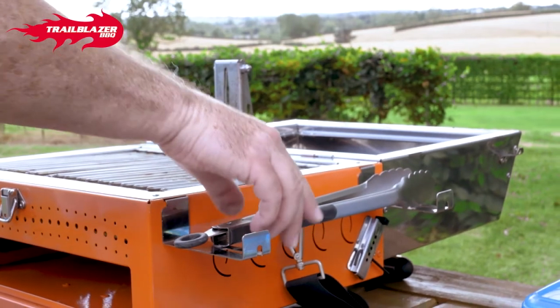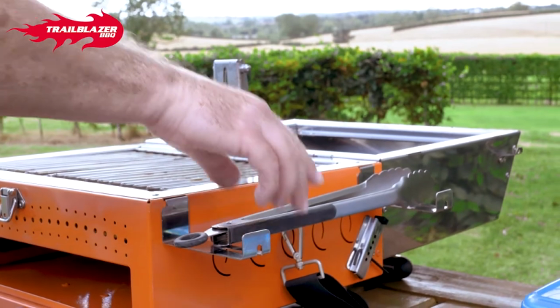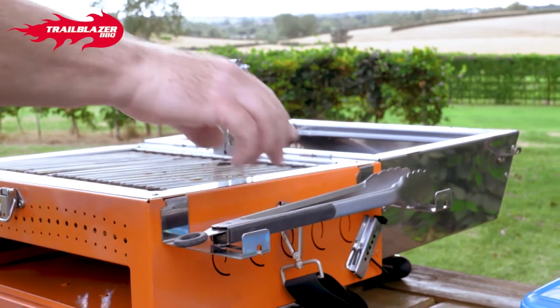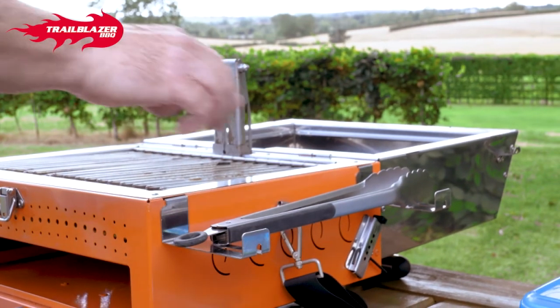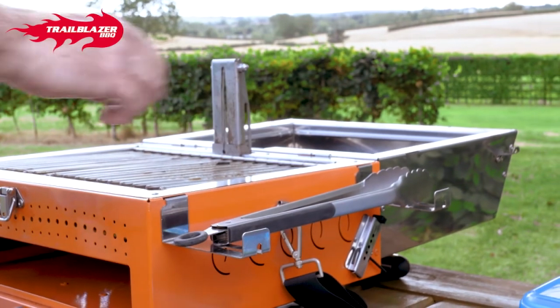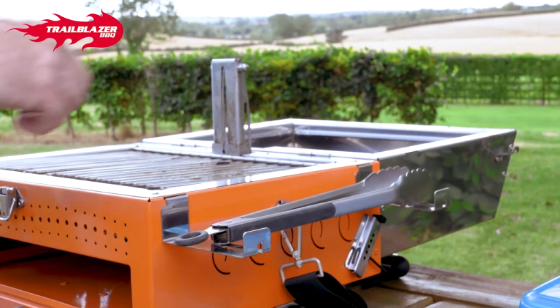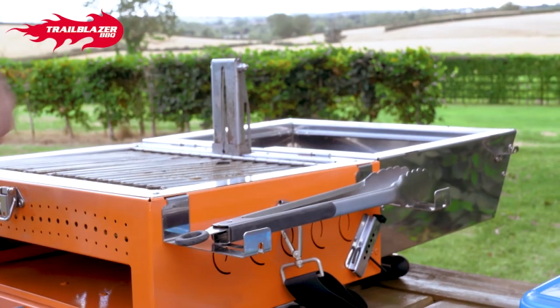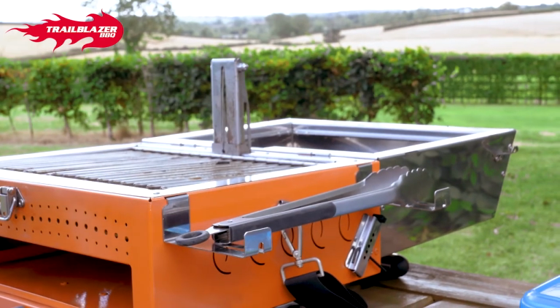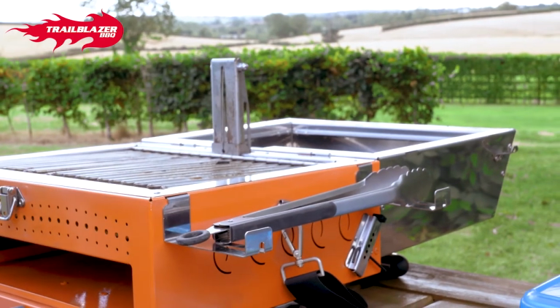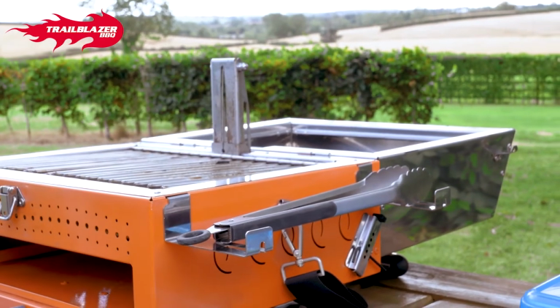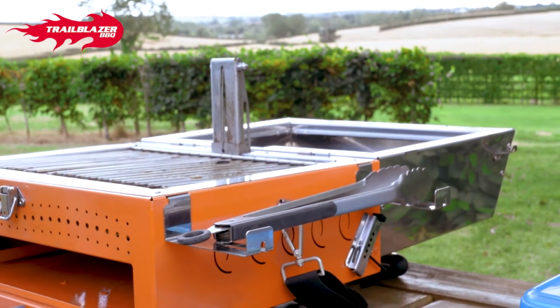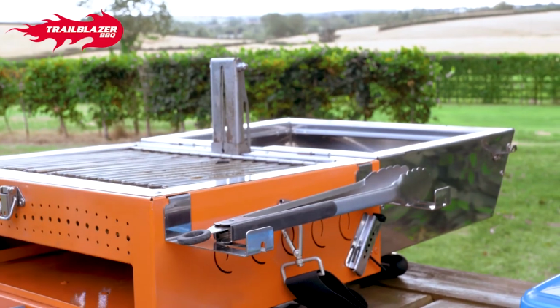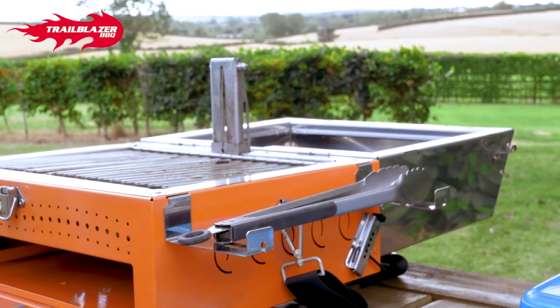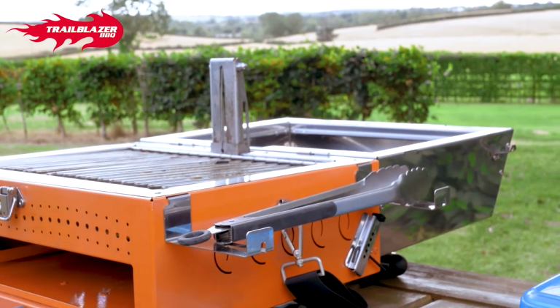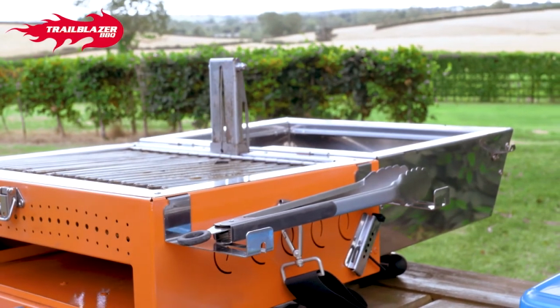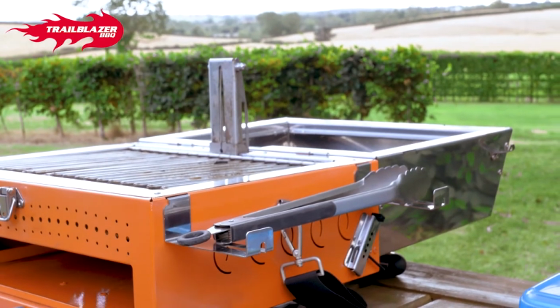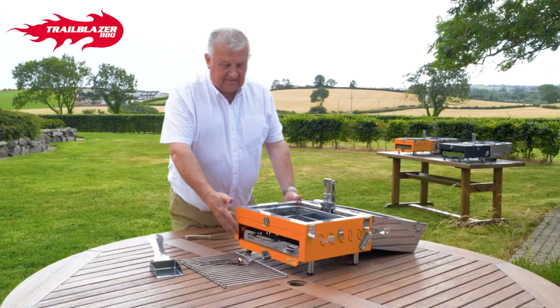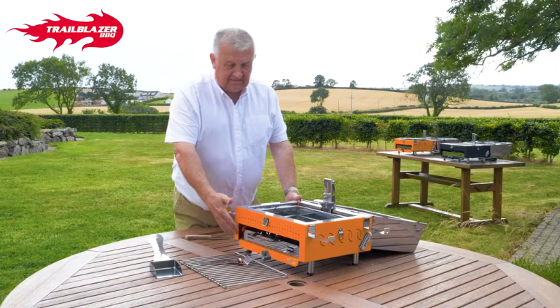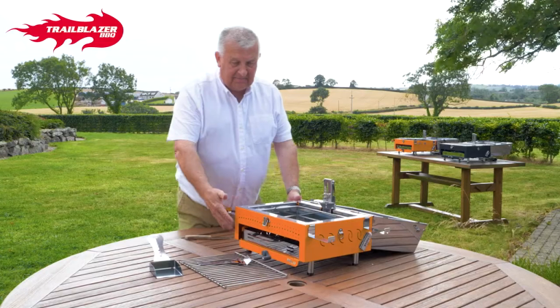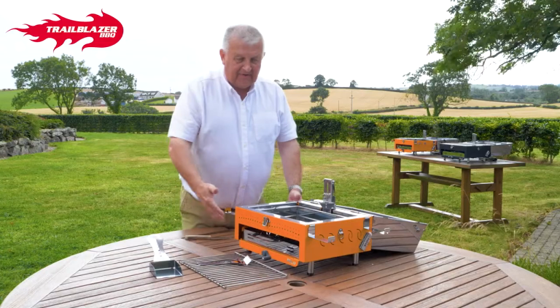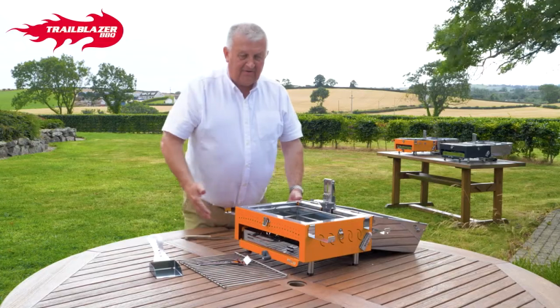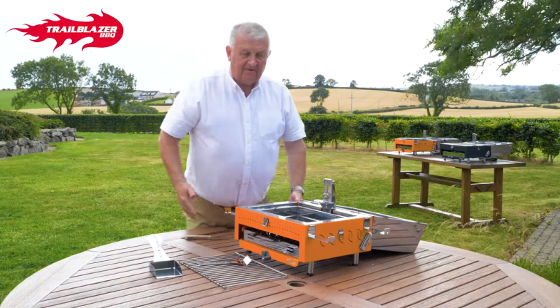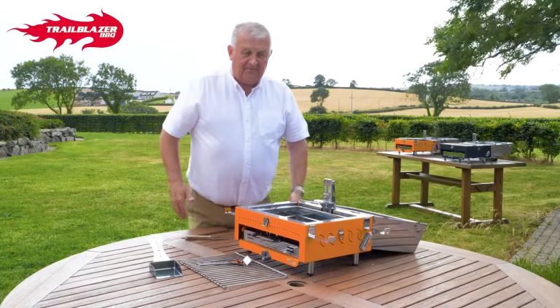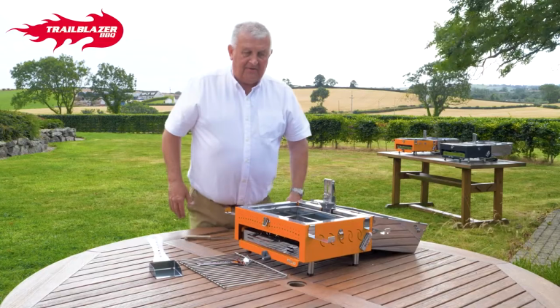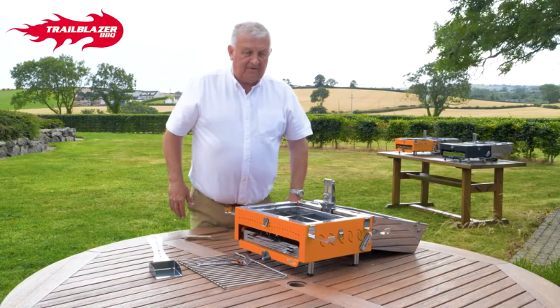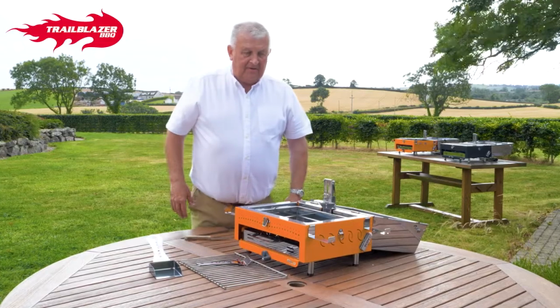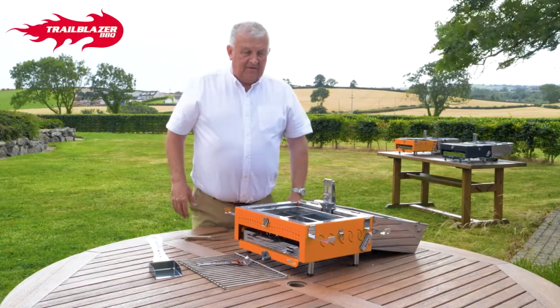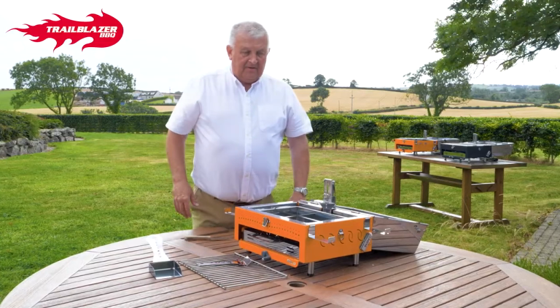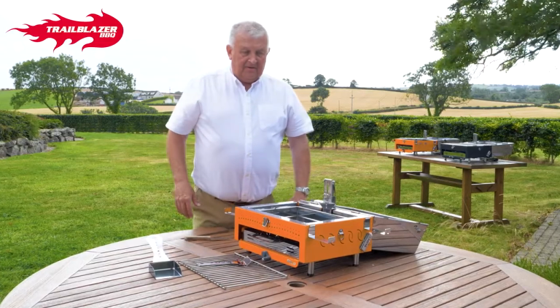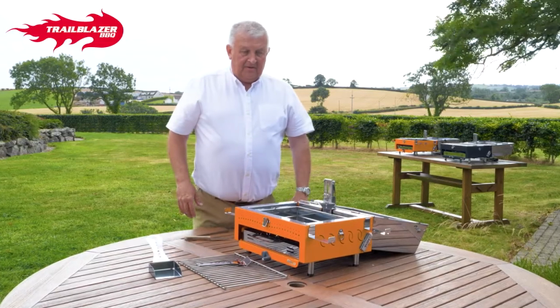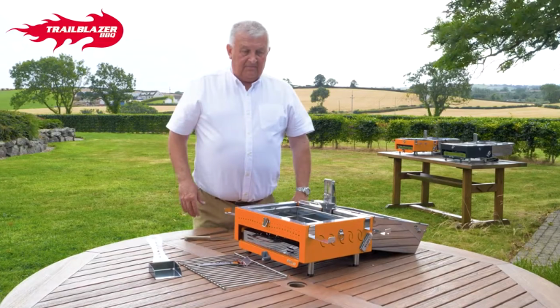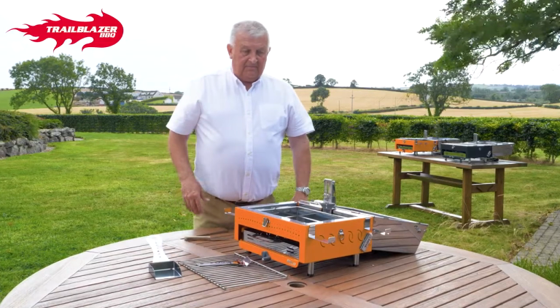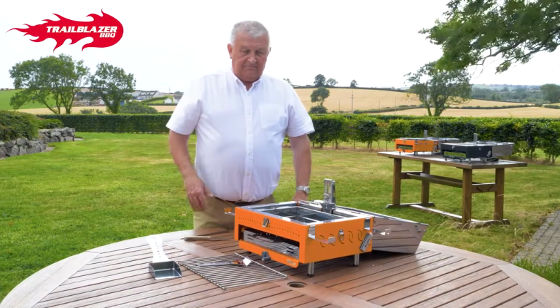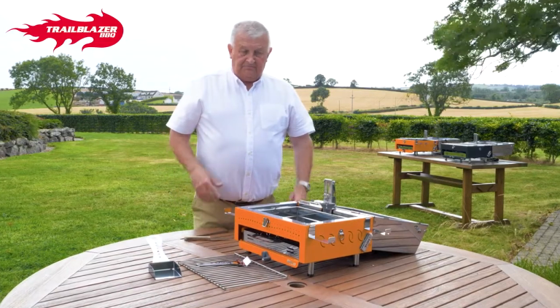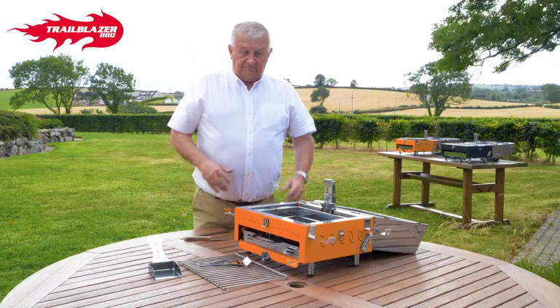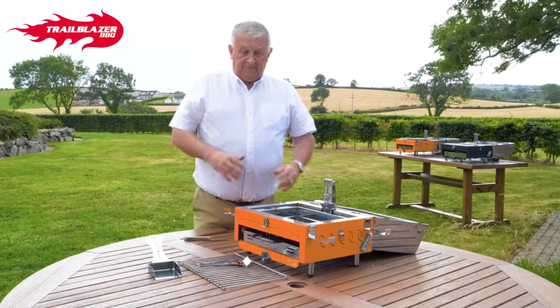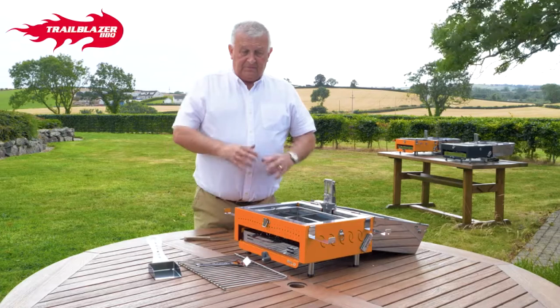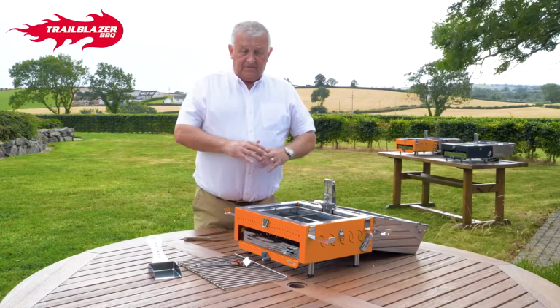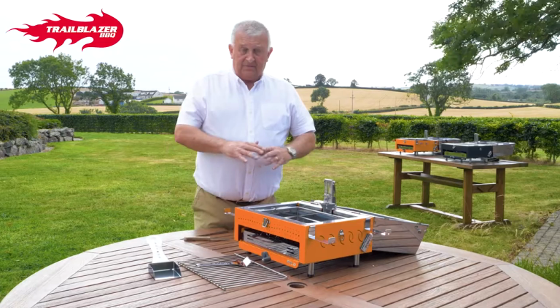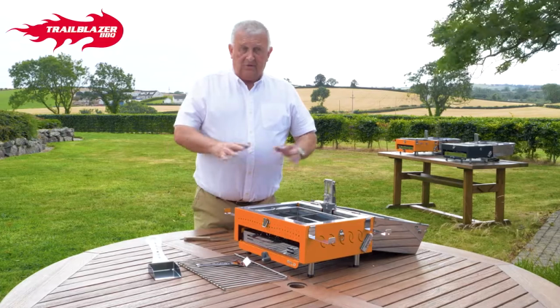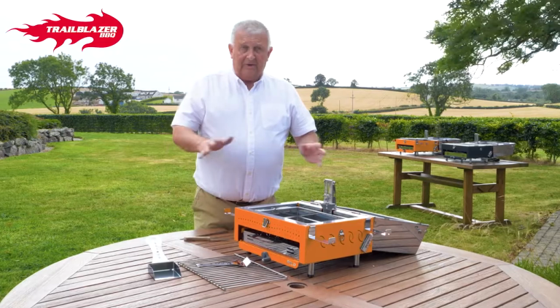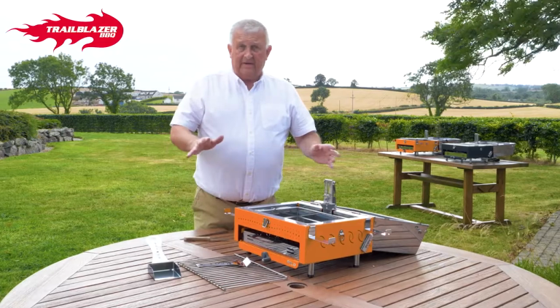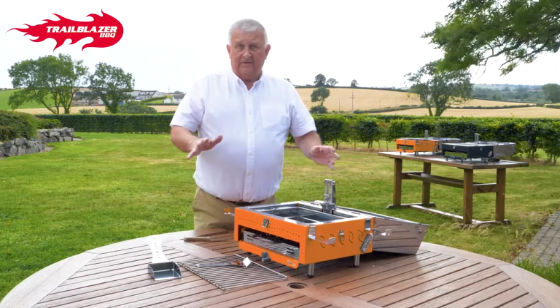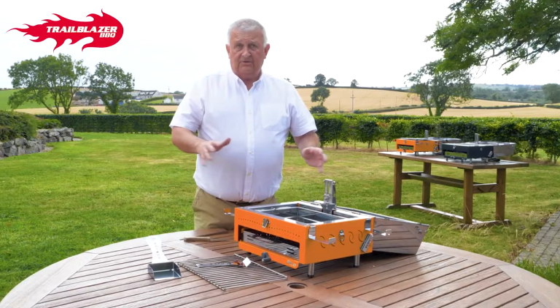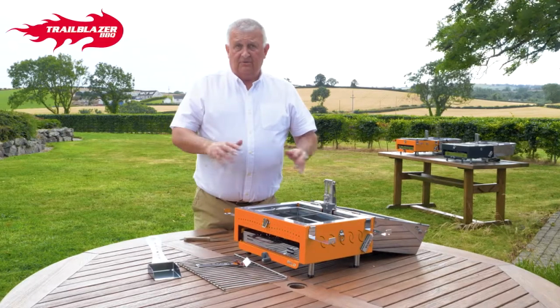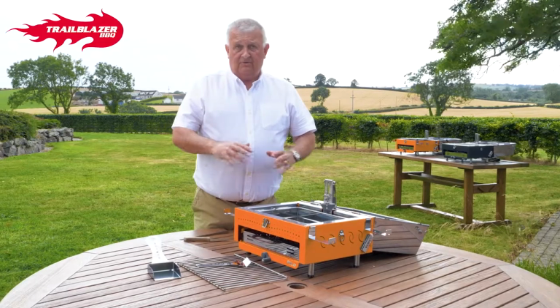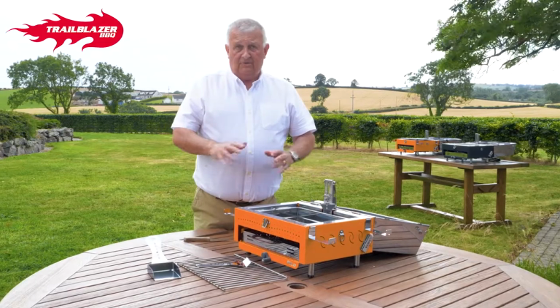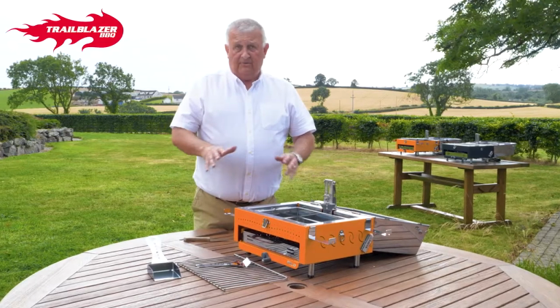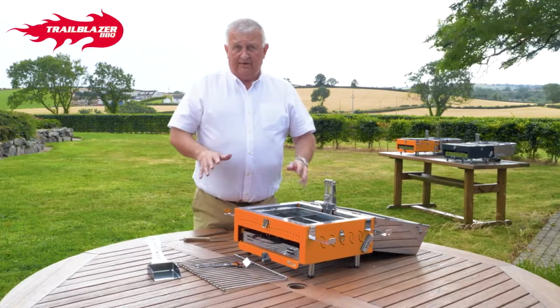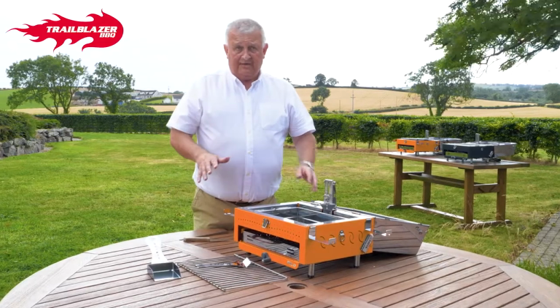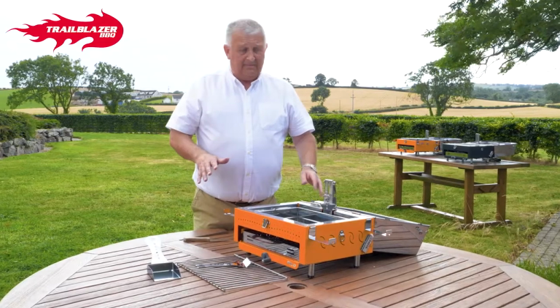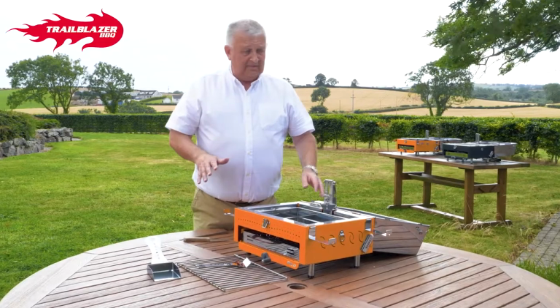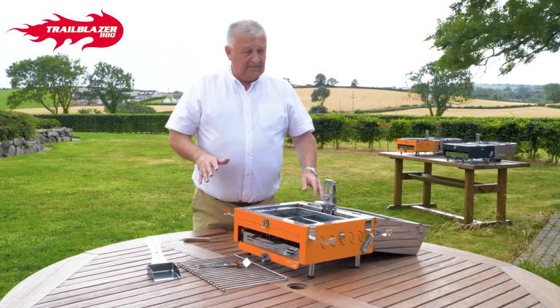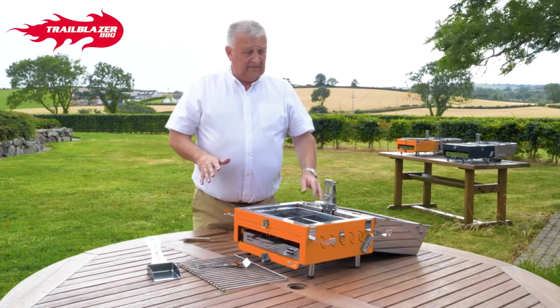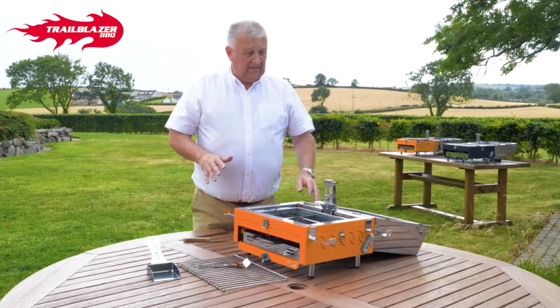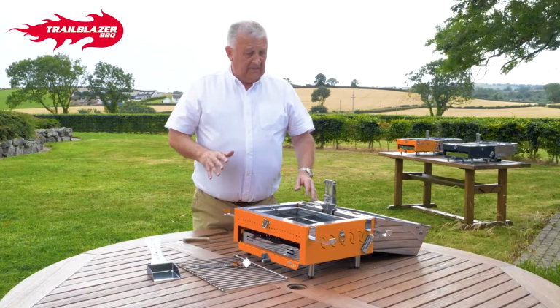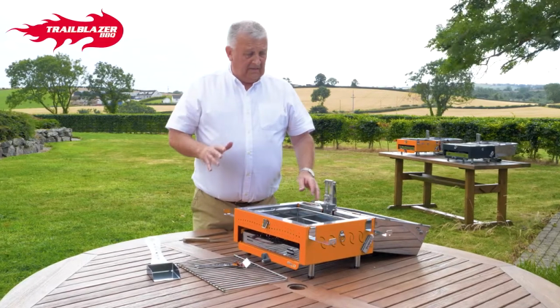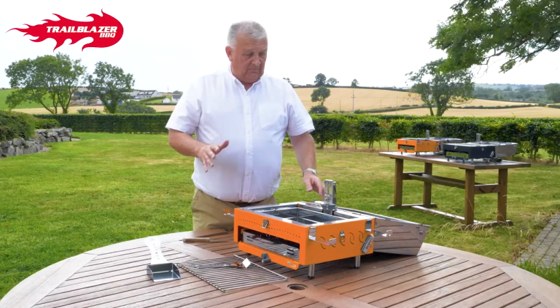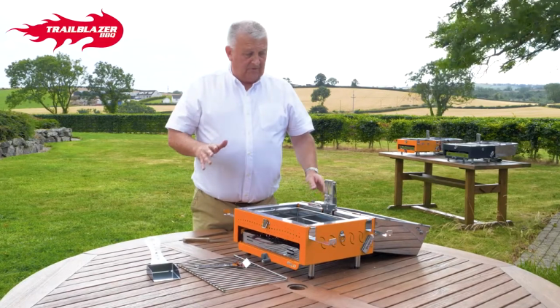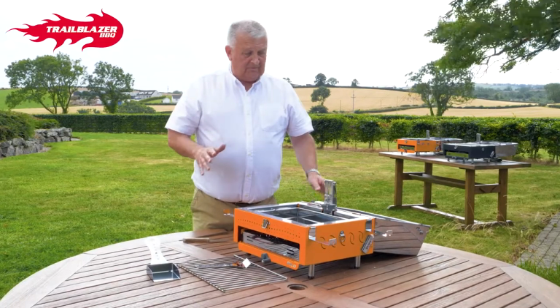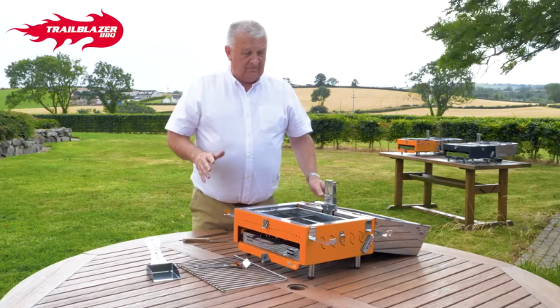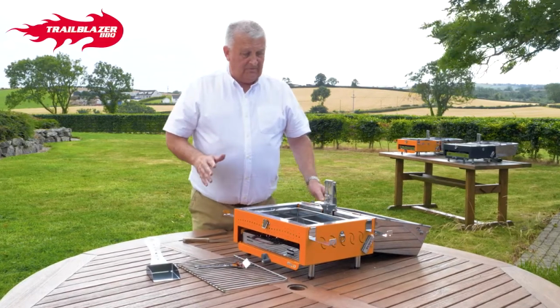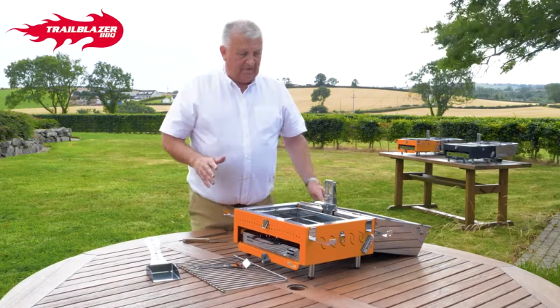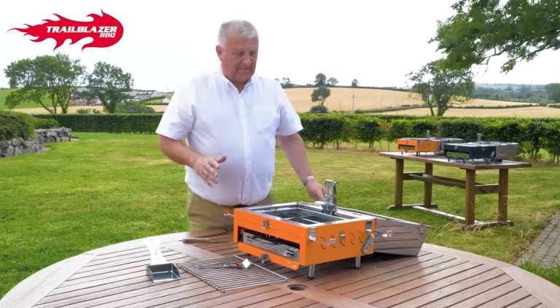The other nice thing is that it's suspended off the table, which means there's no heat issue — there'll be no heat damage, and it'll work extremely well.